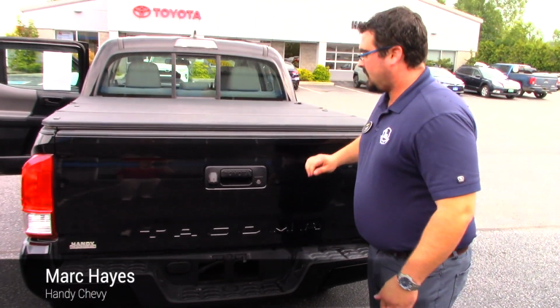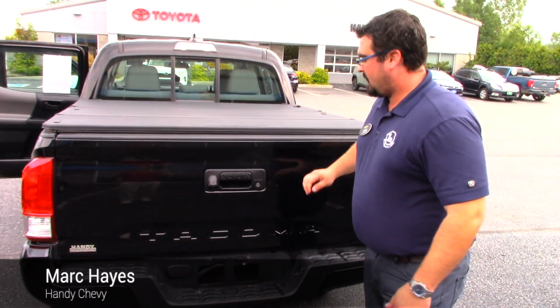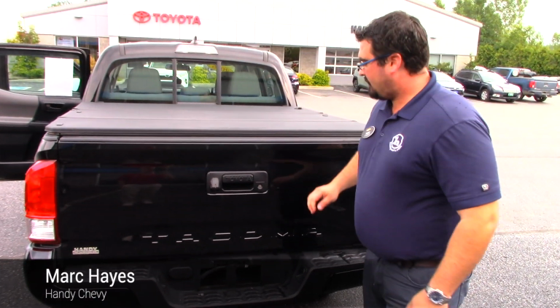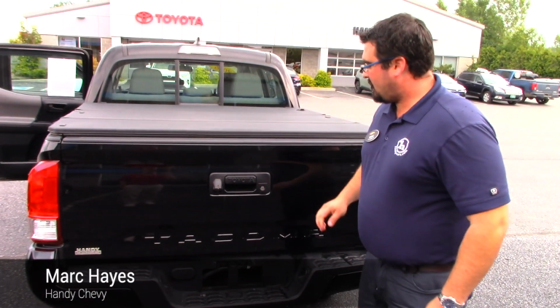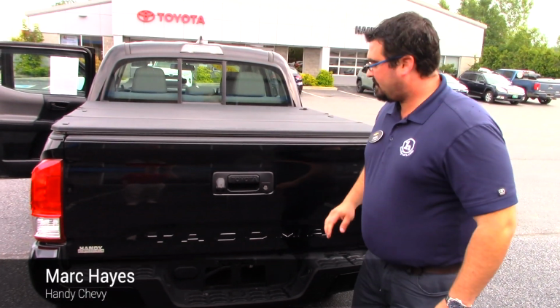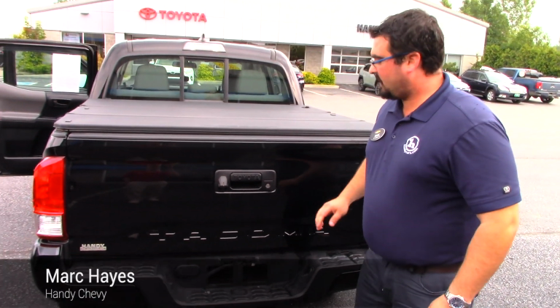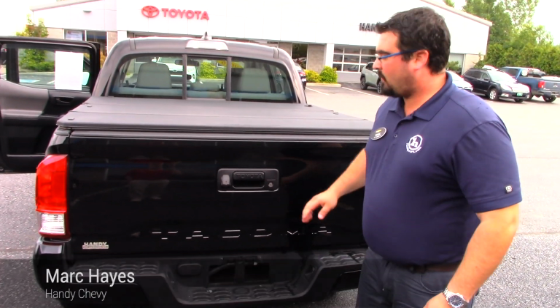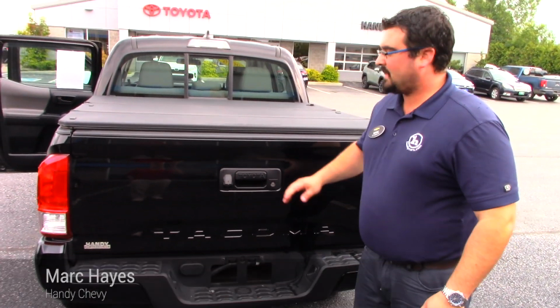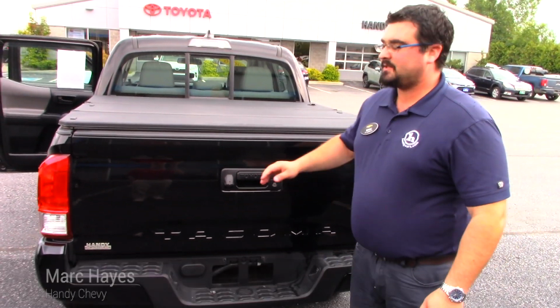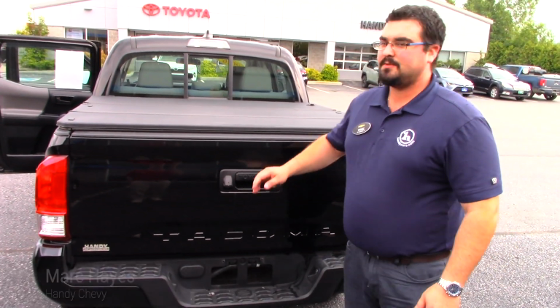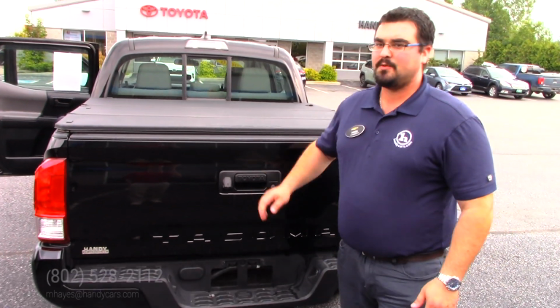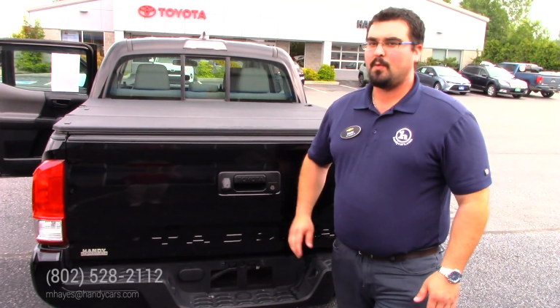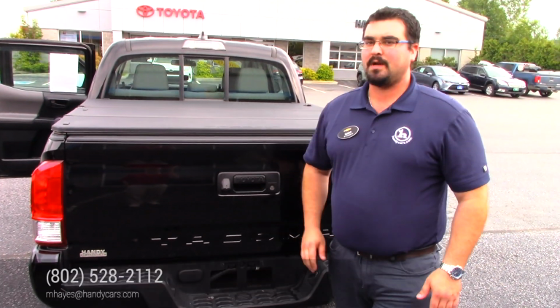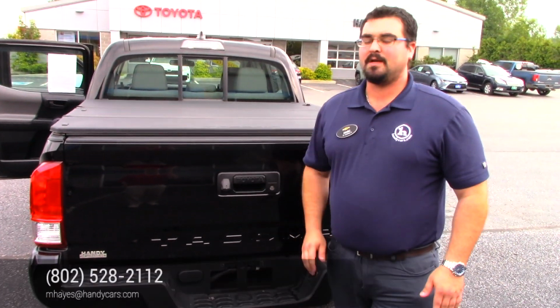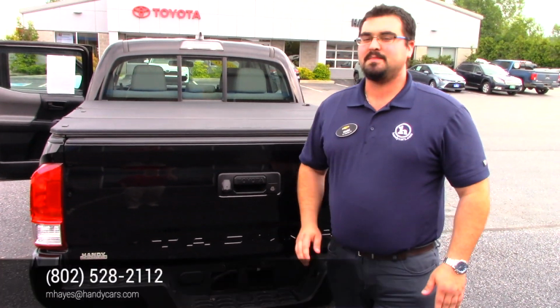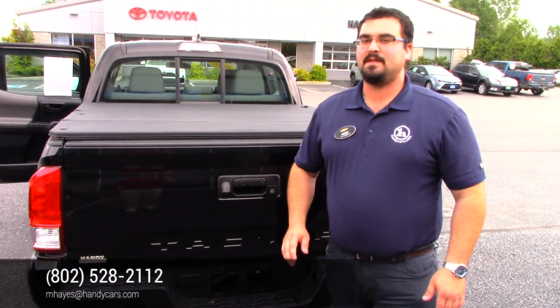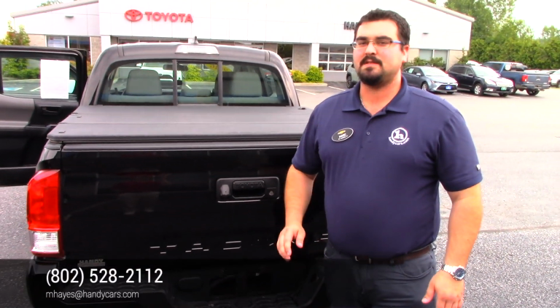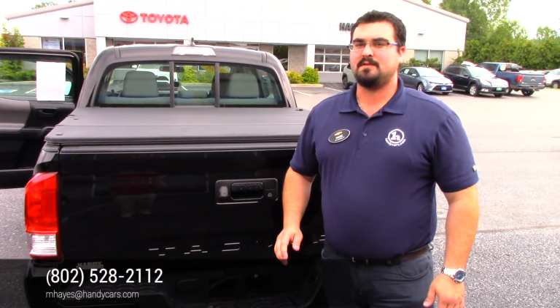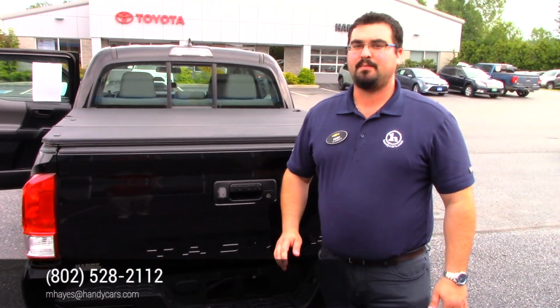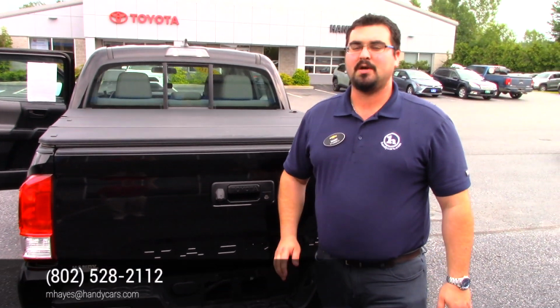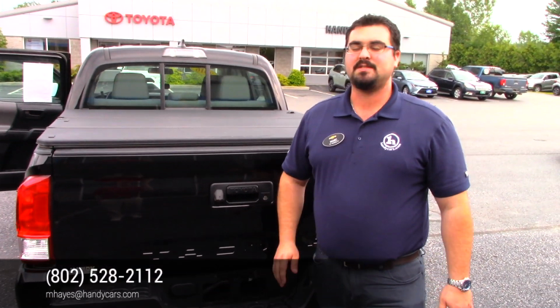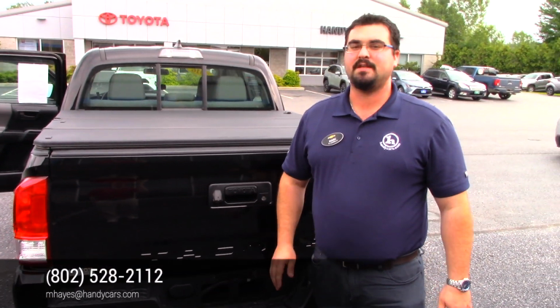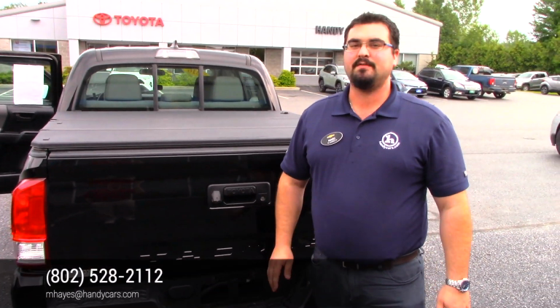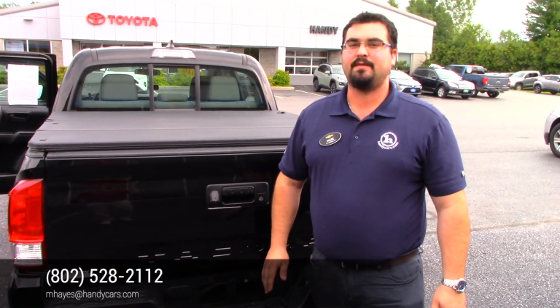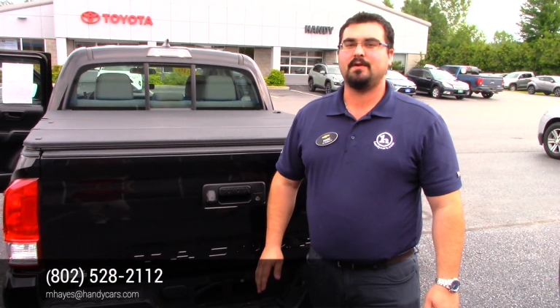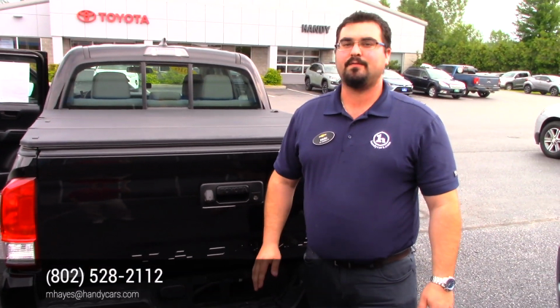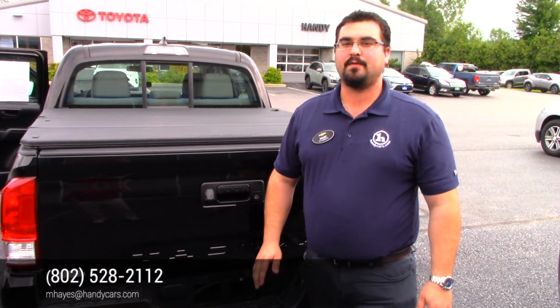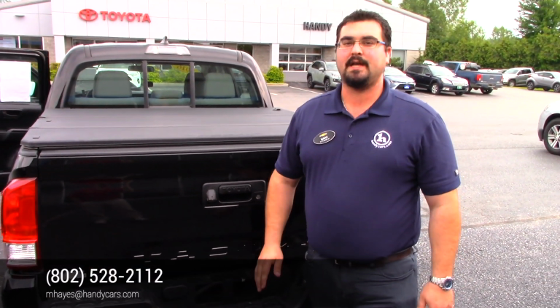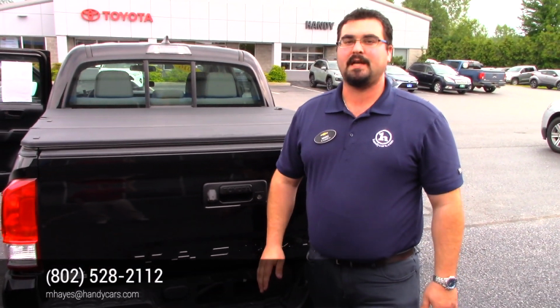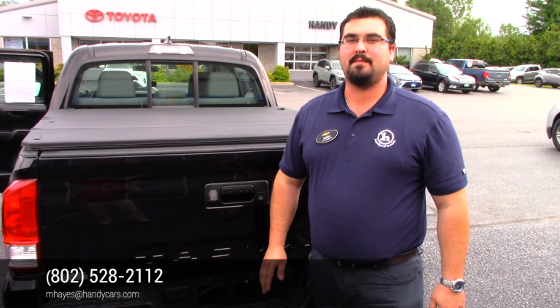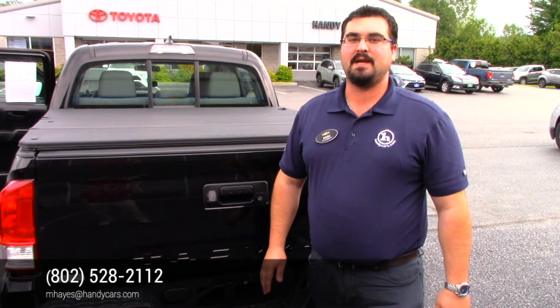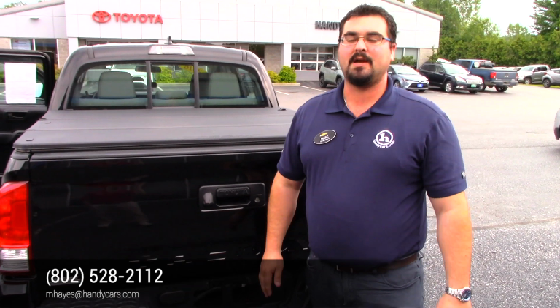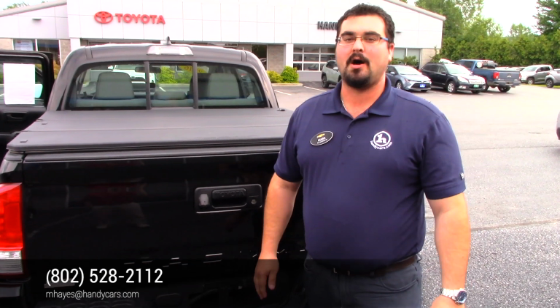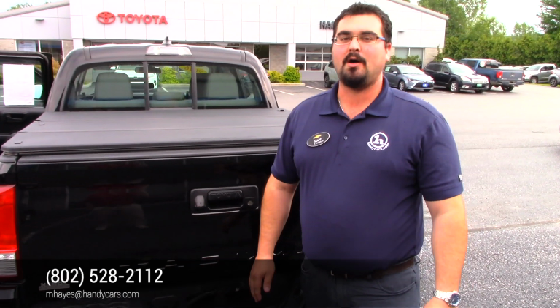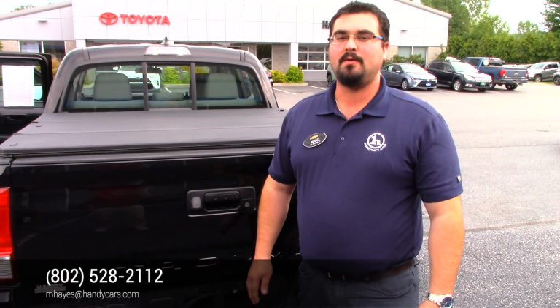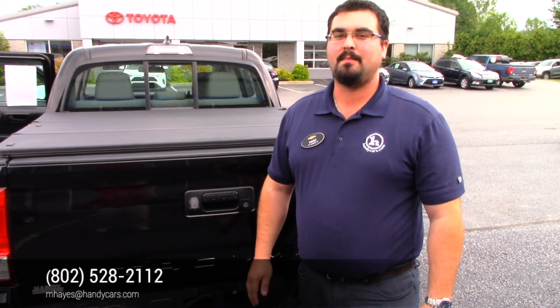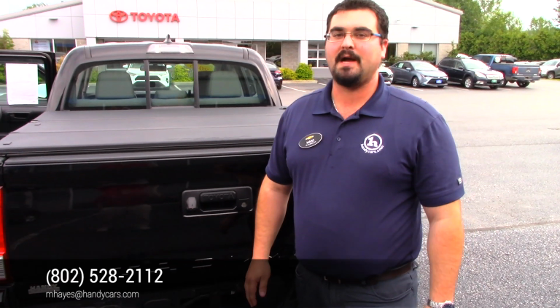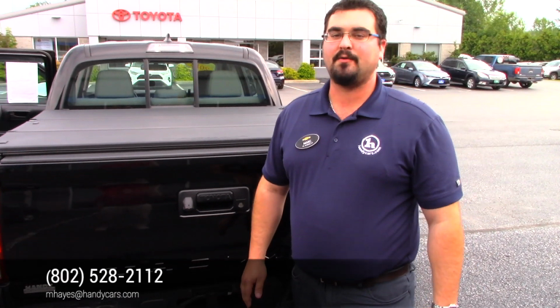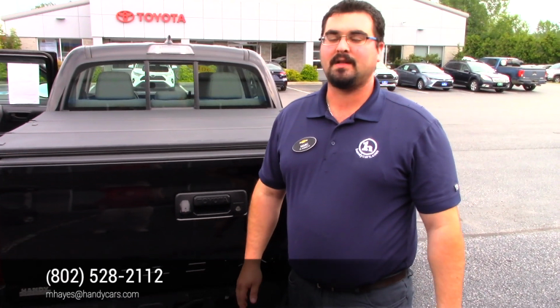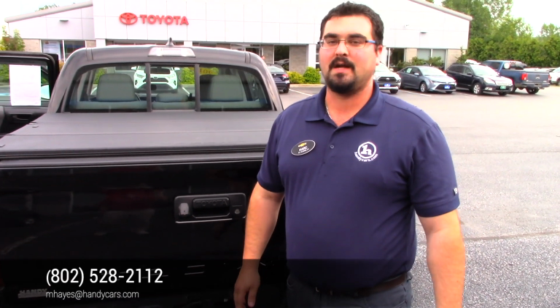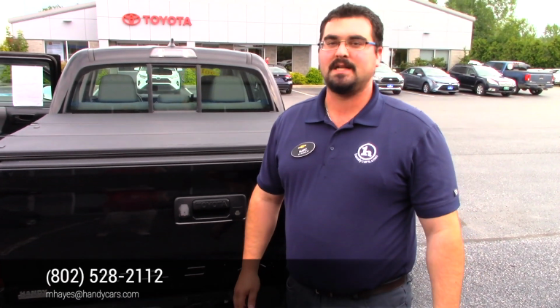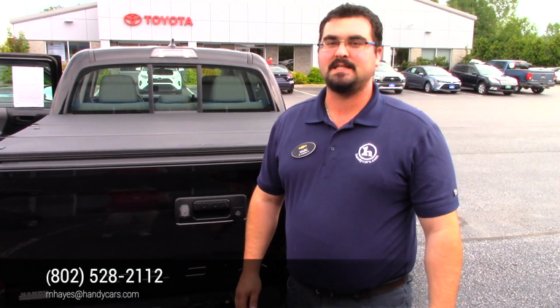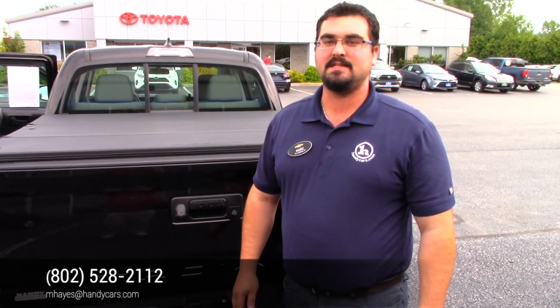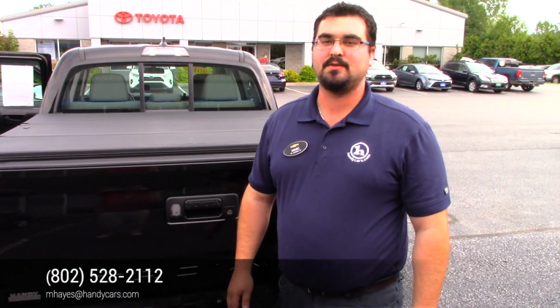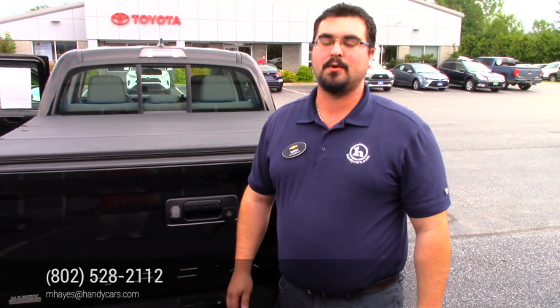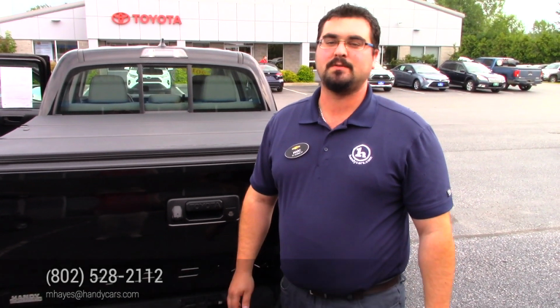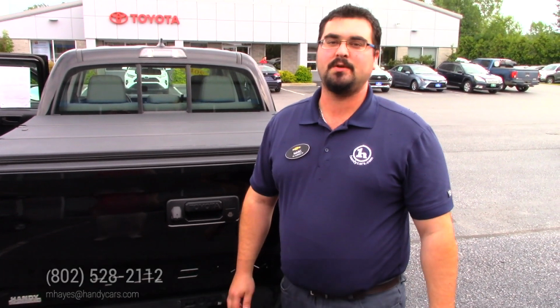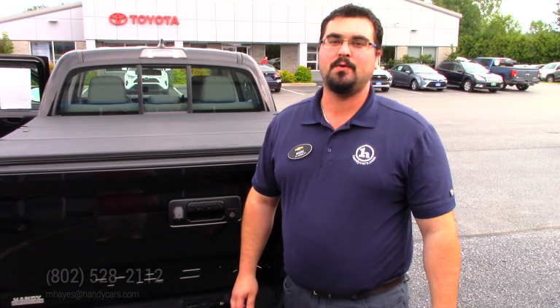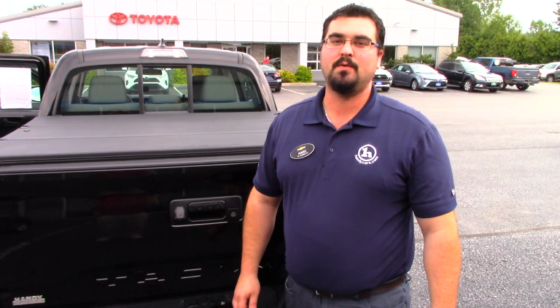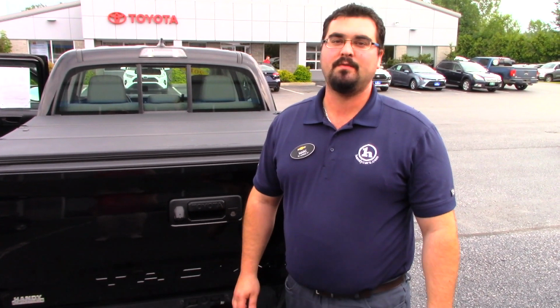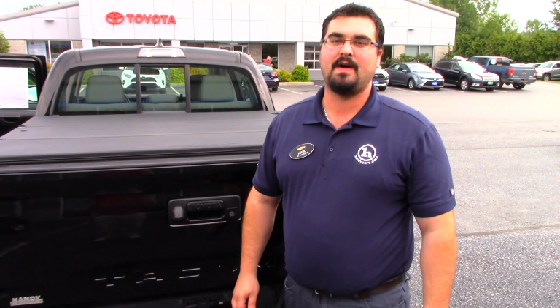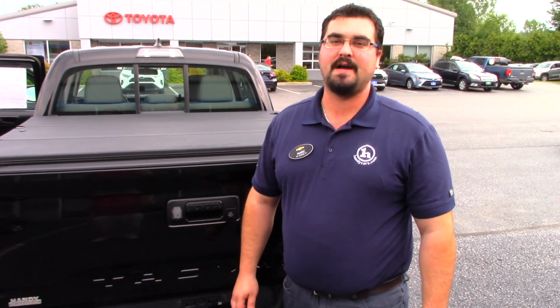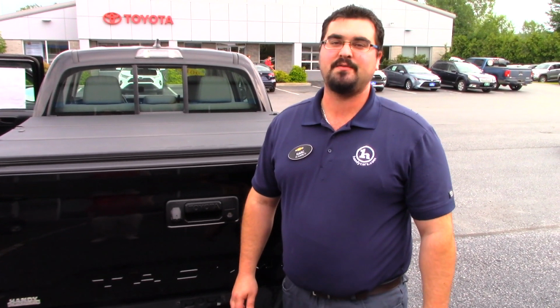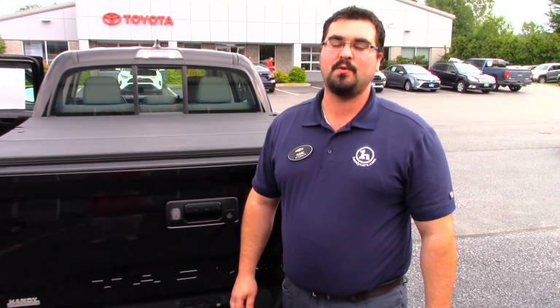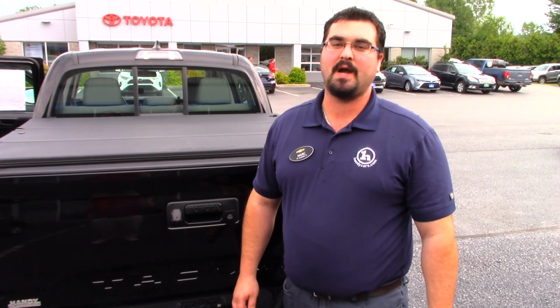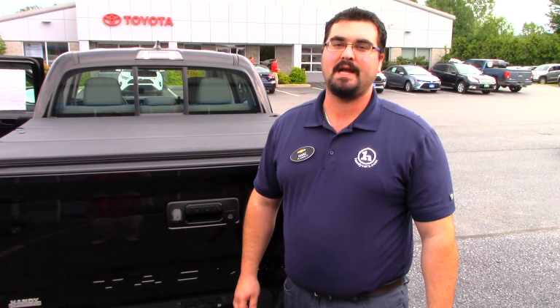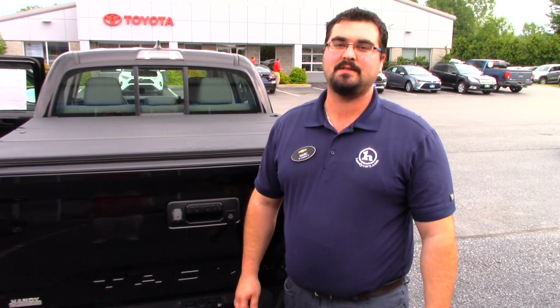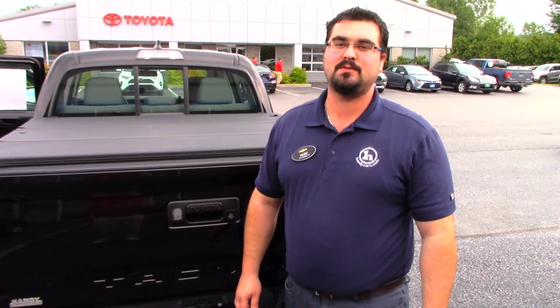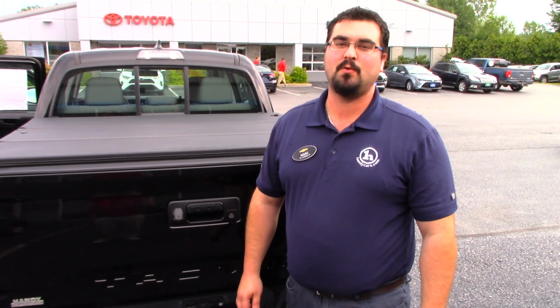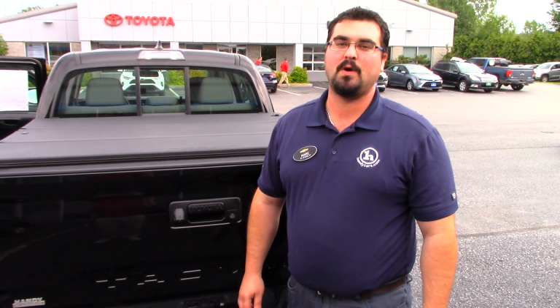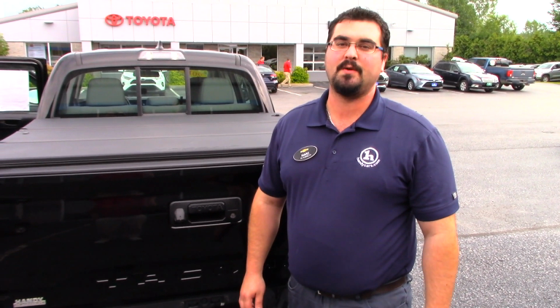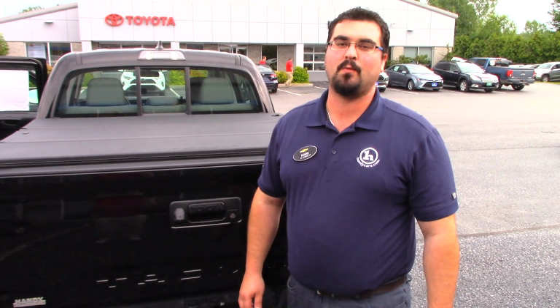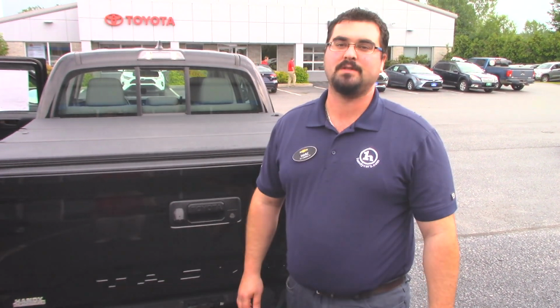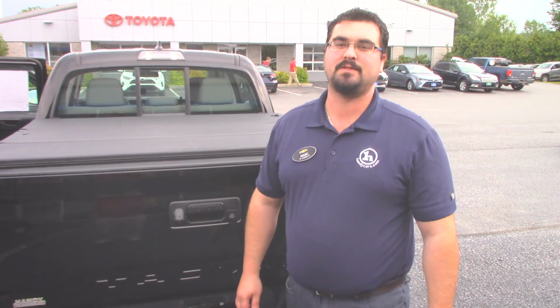If you have any questions or you want to come see this in person, feel free to give me a call. My direct line is 802-528-2112.